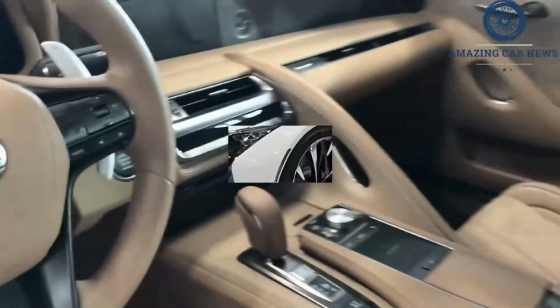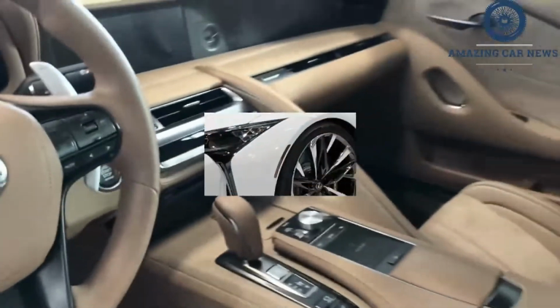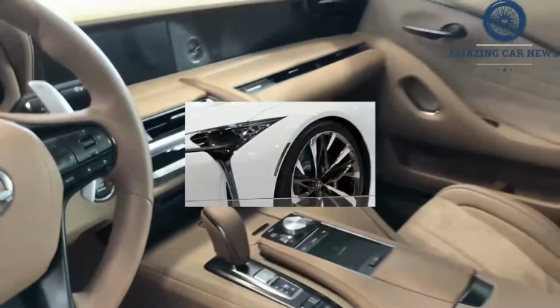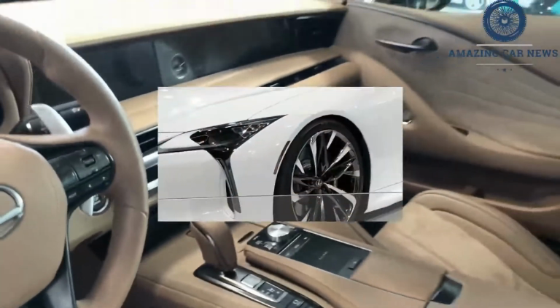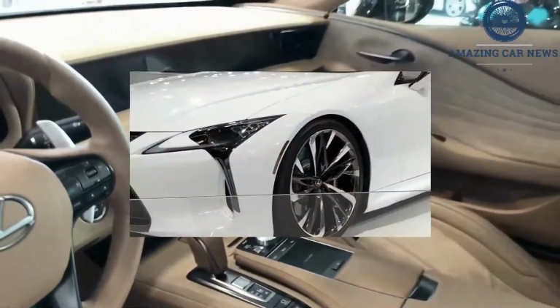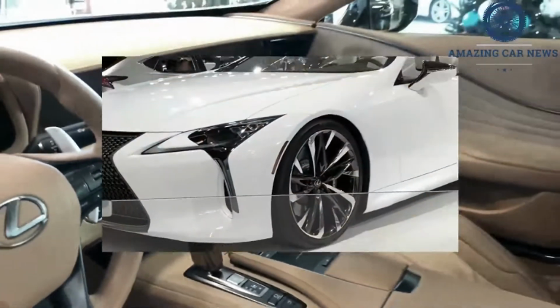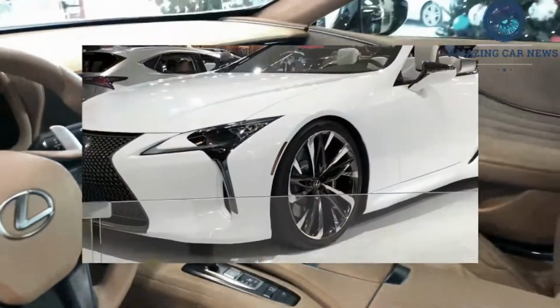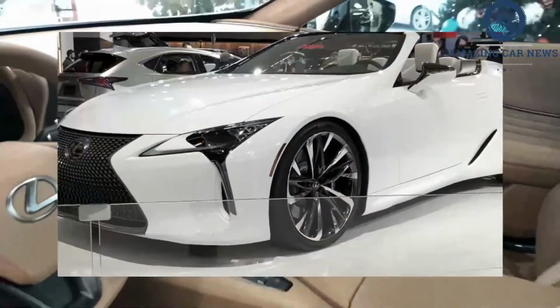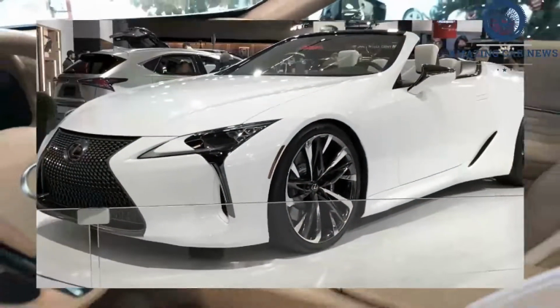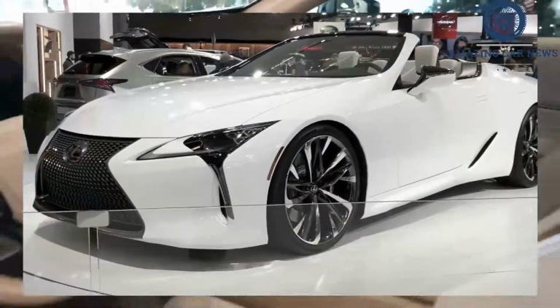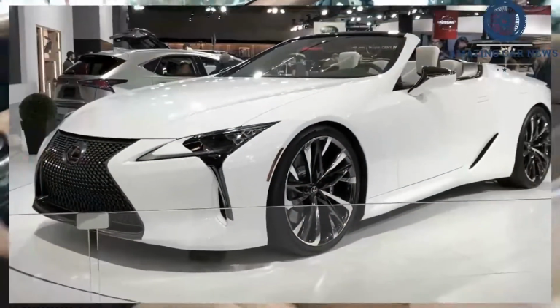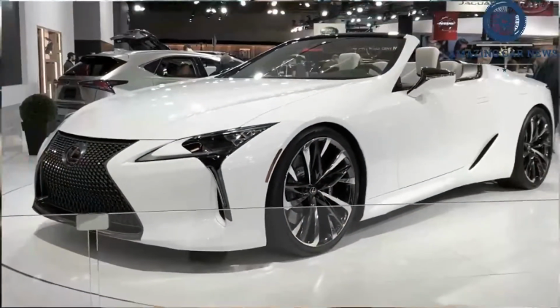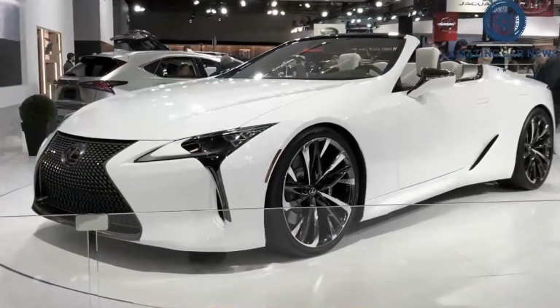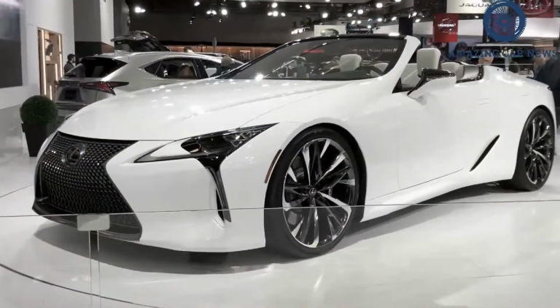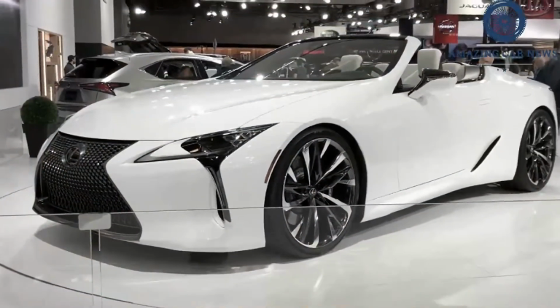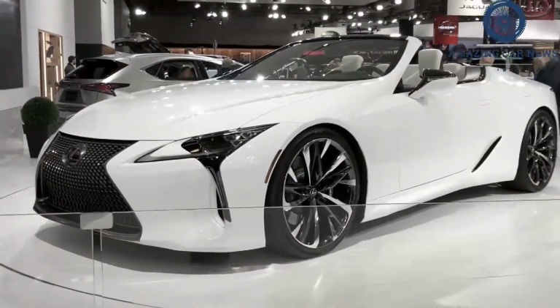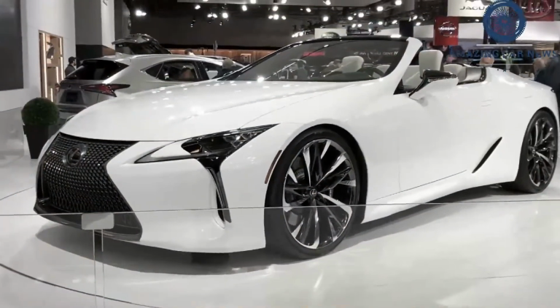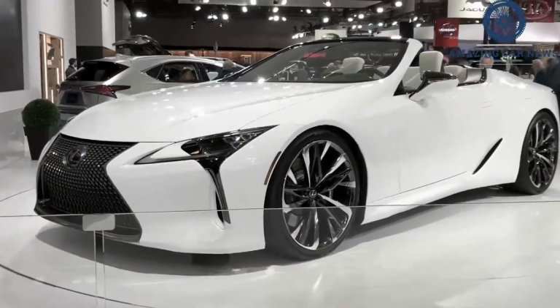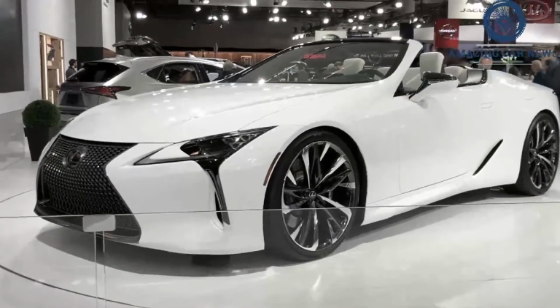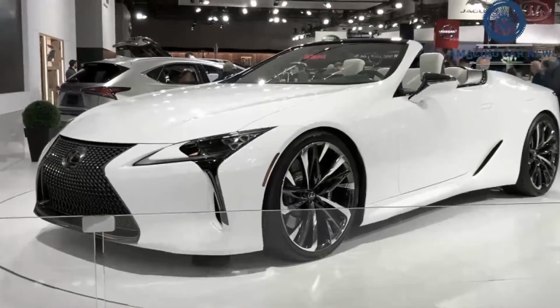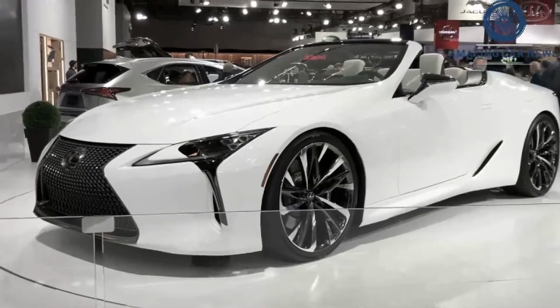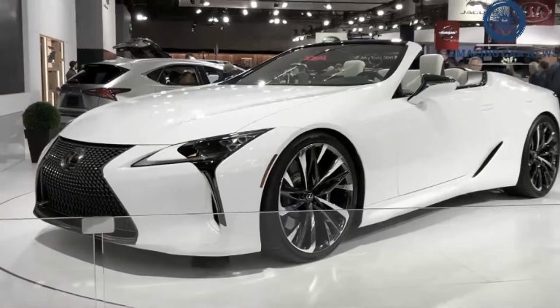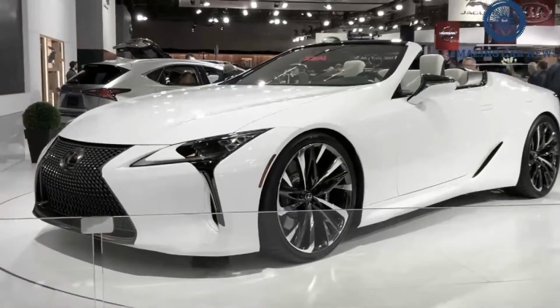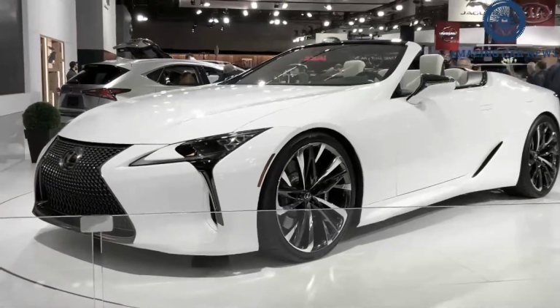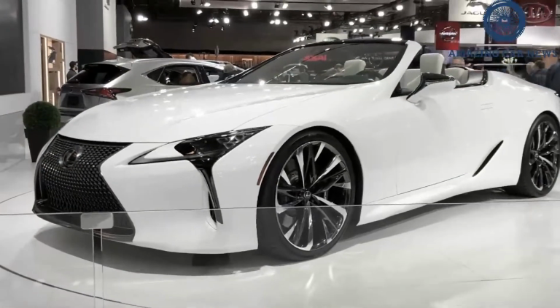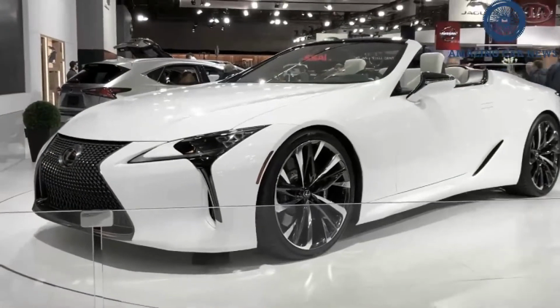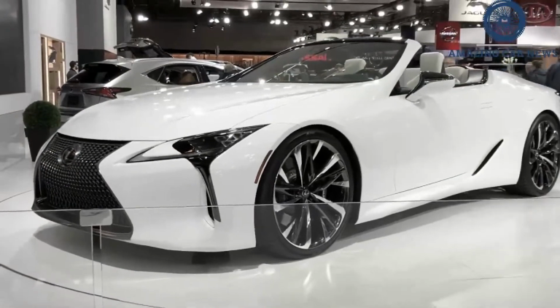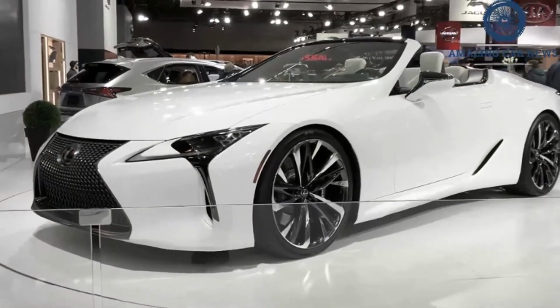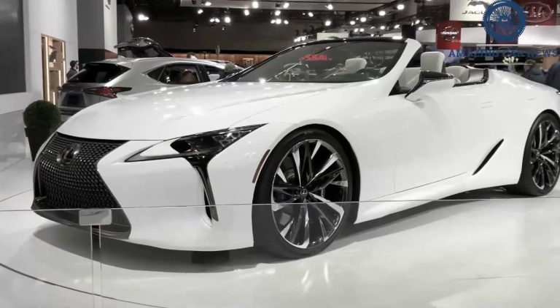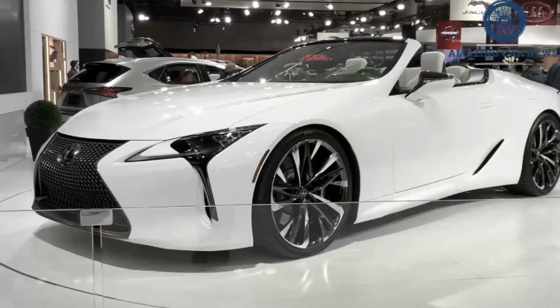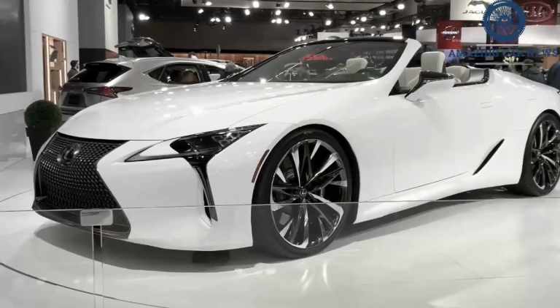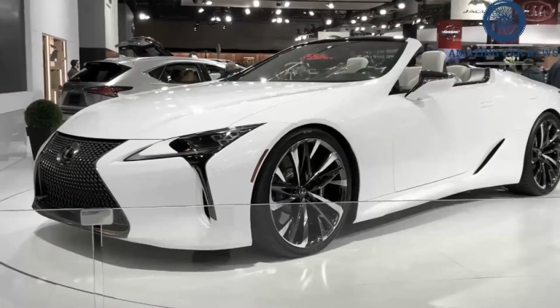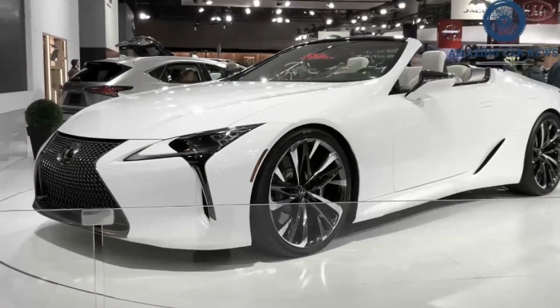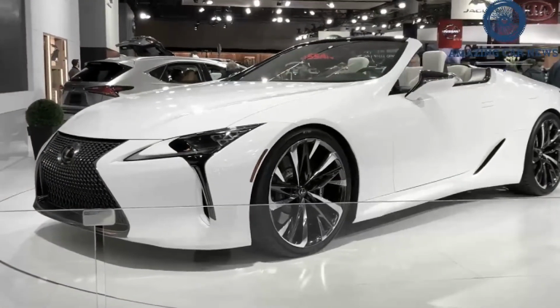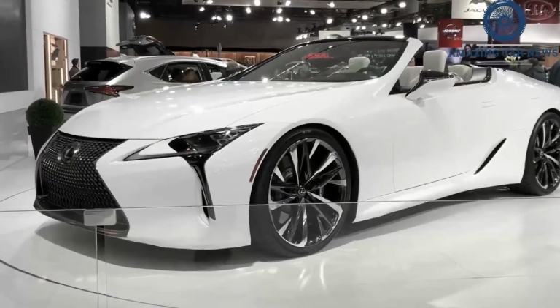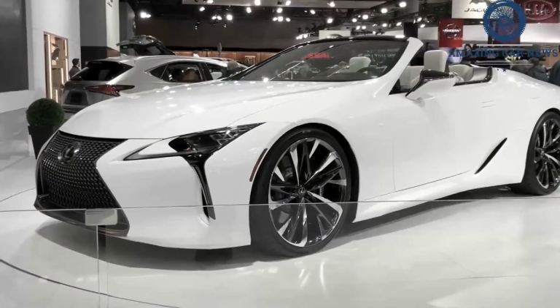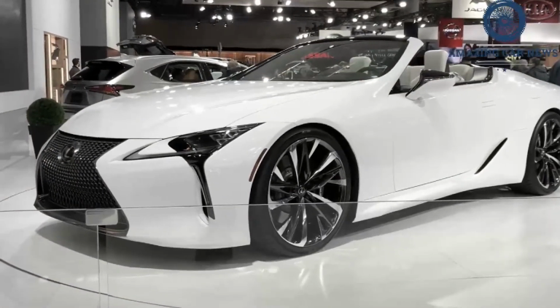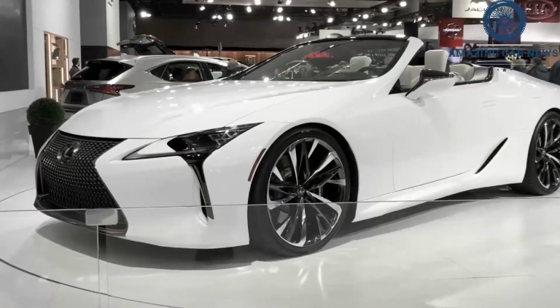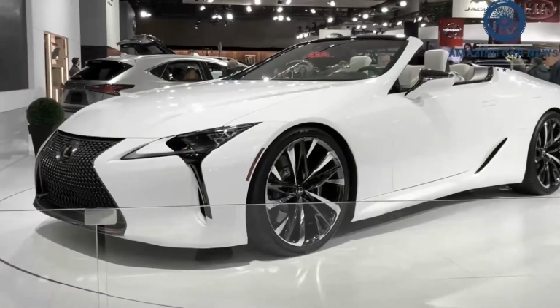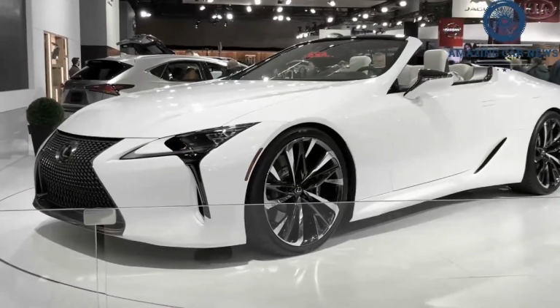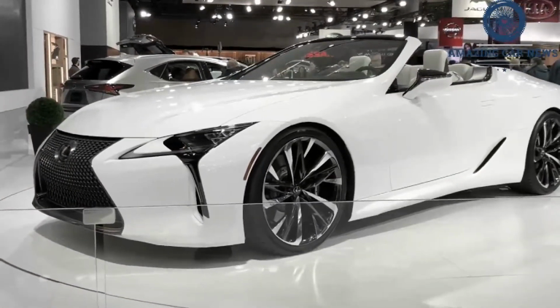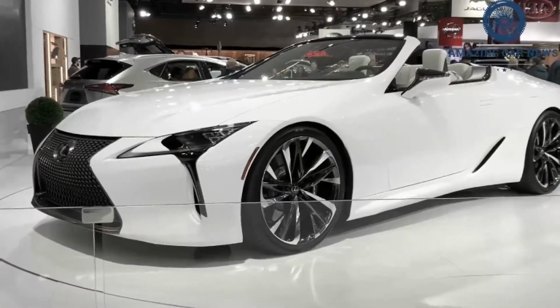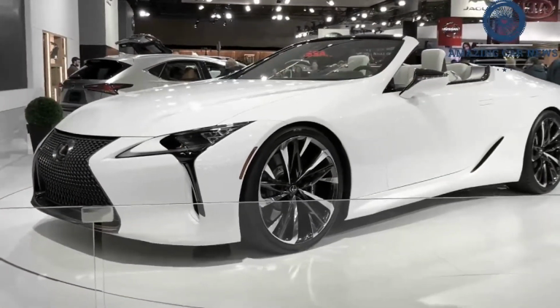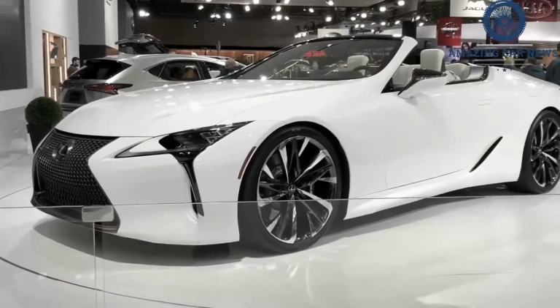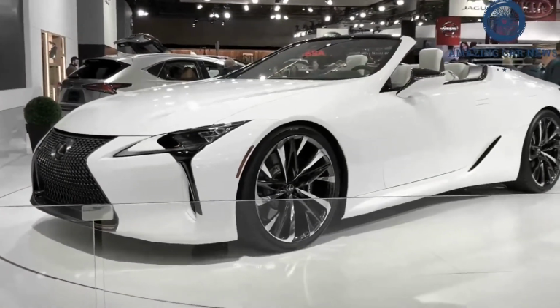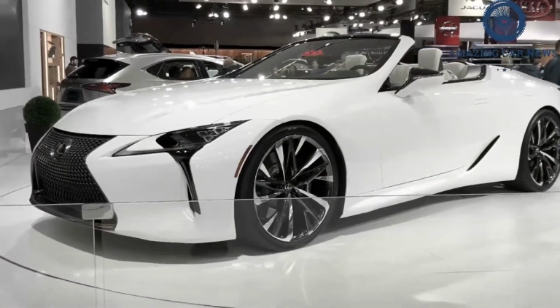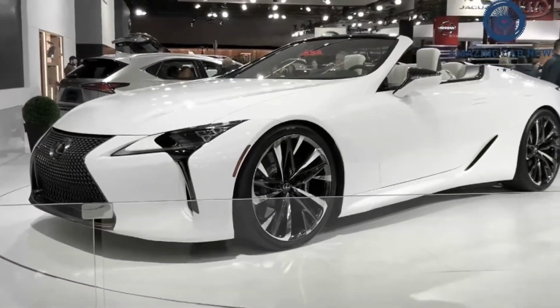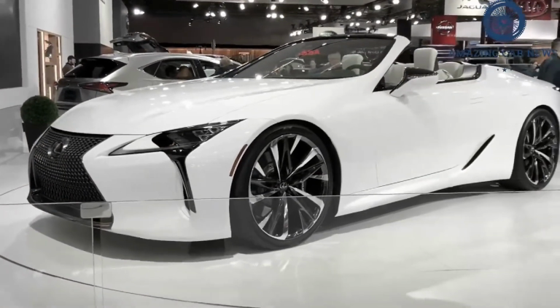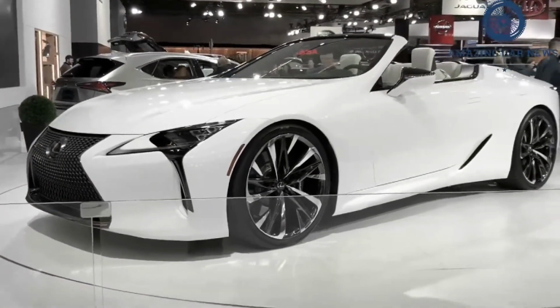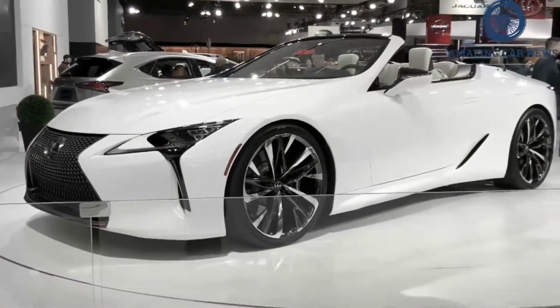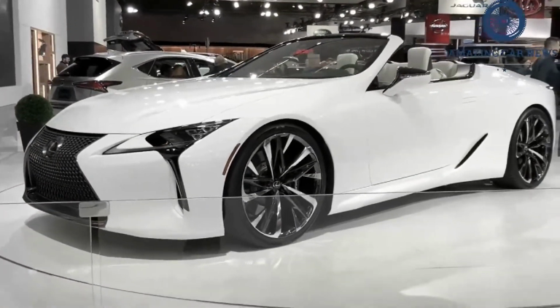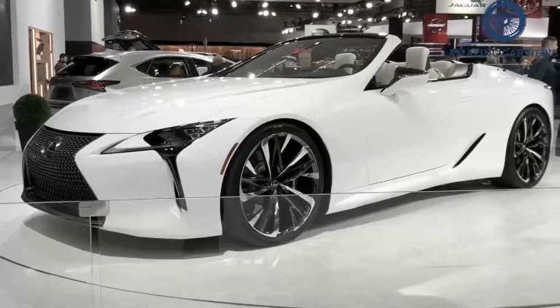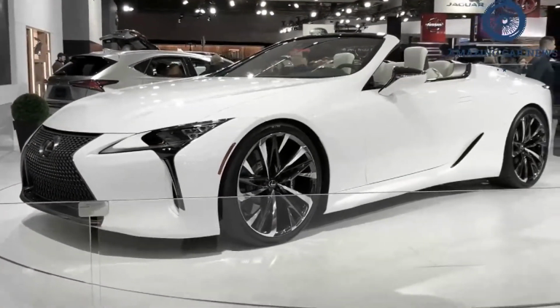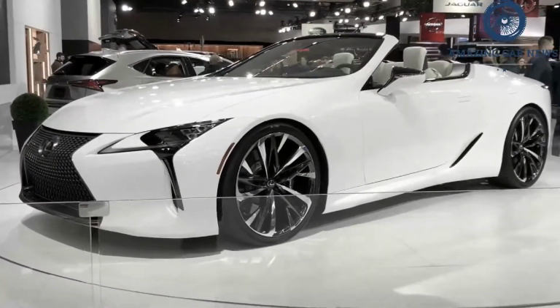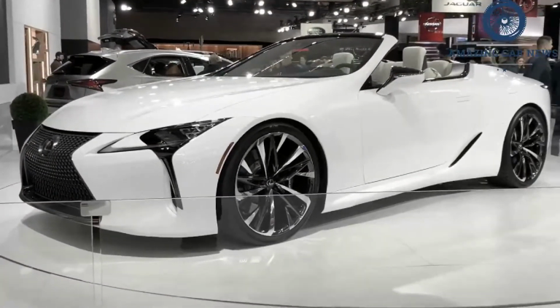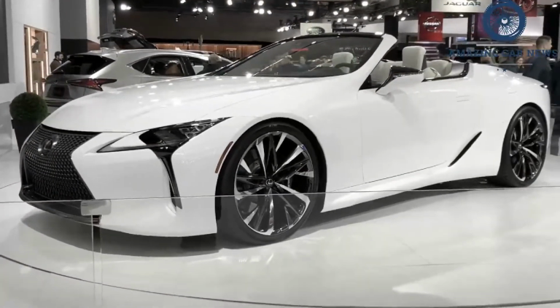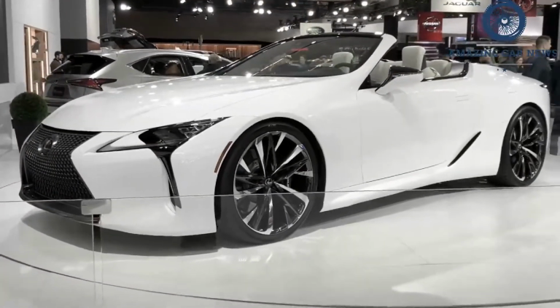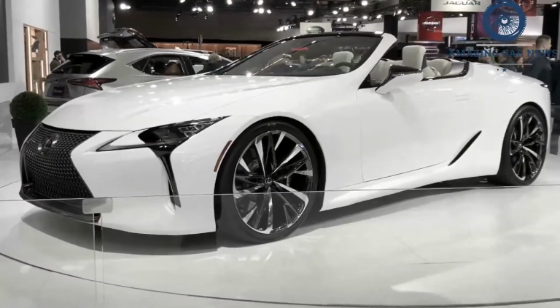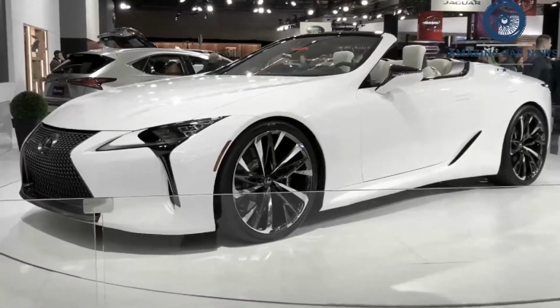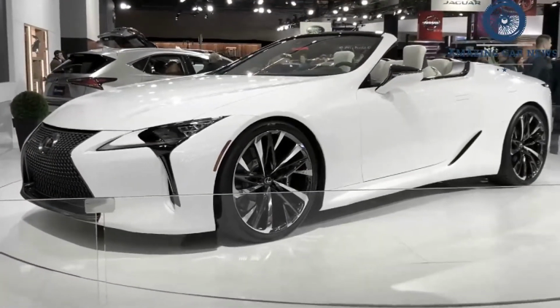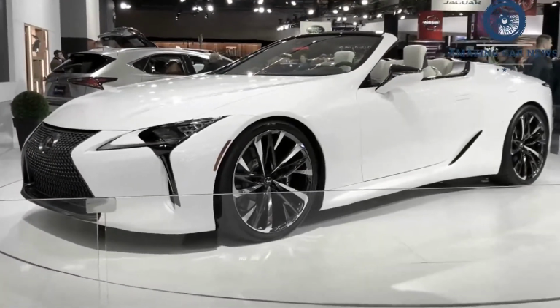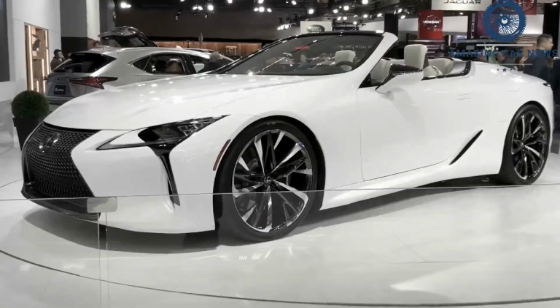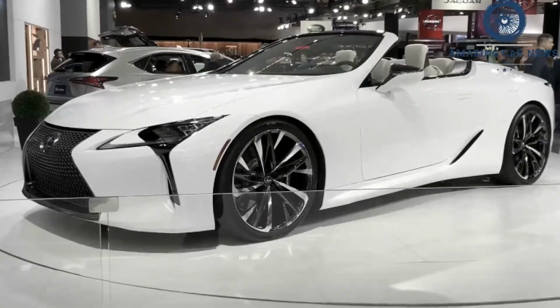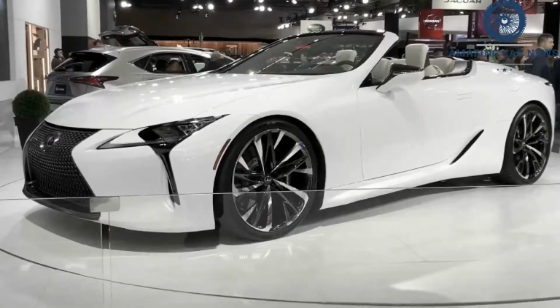The available sport package includes new 21-inch wheels with polished metal and gloss black elements and revised sport seats with deeper cushions.